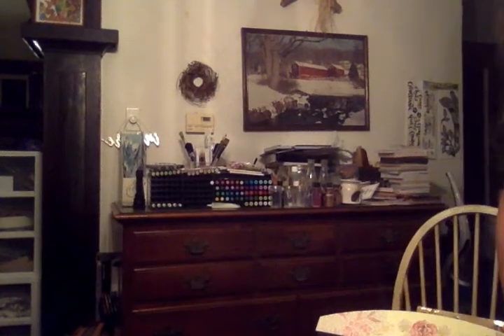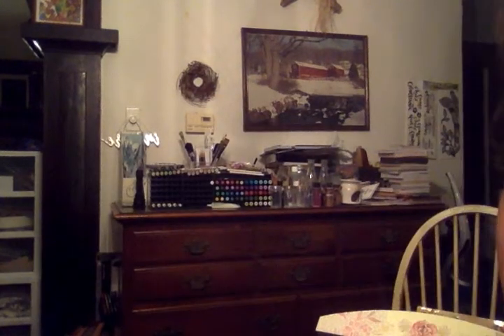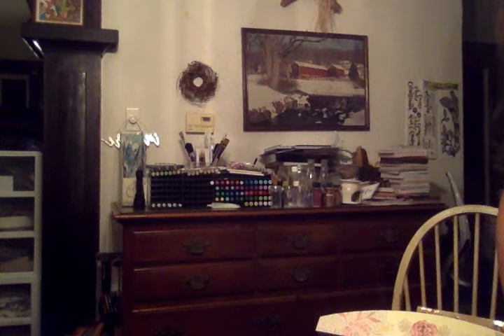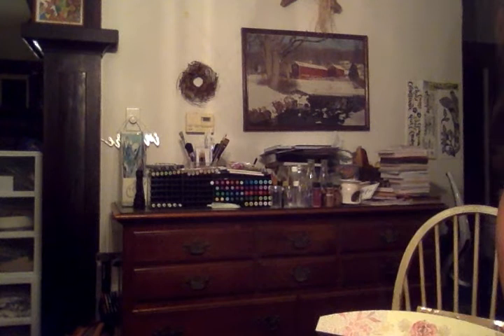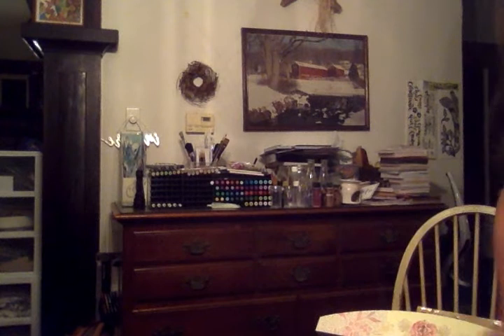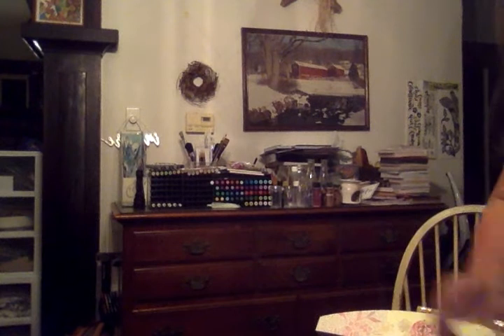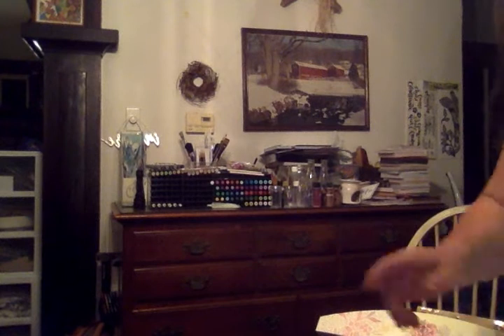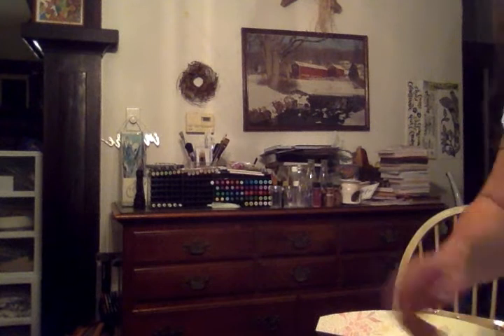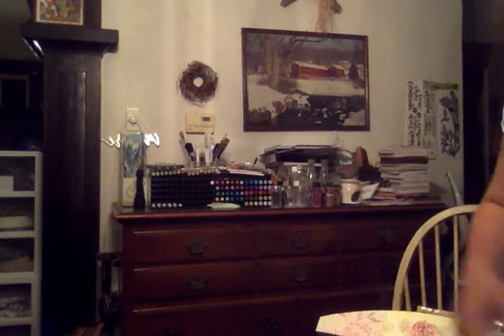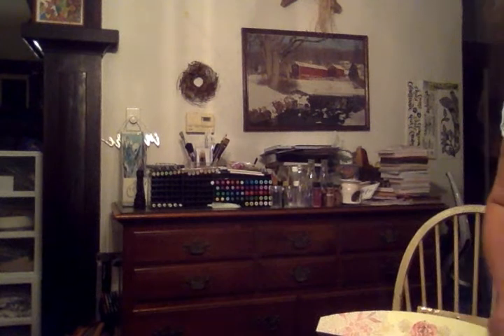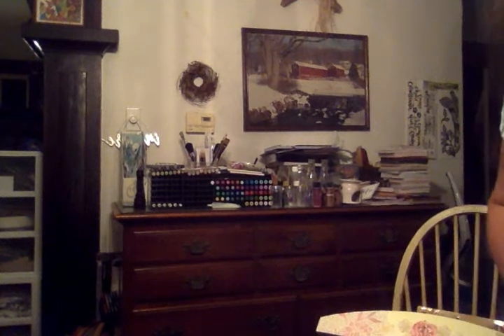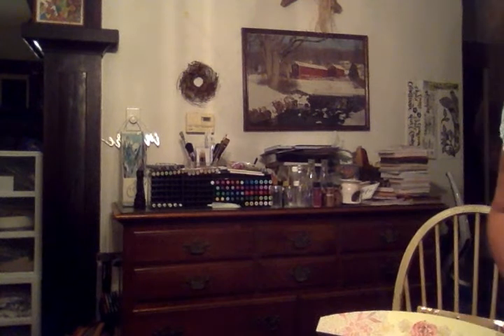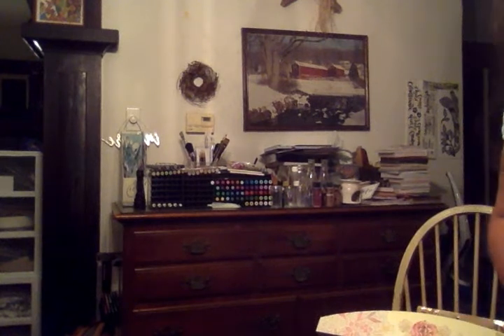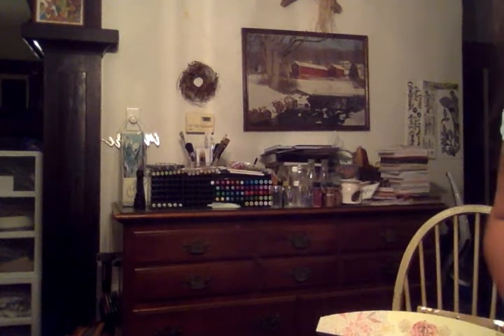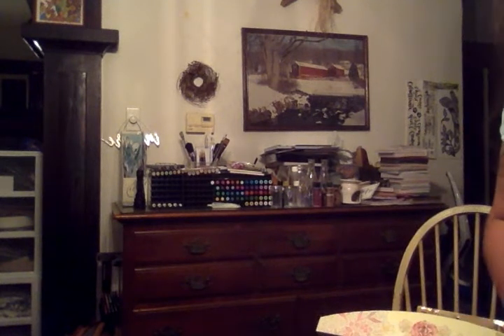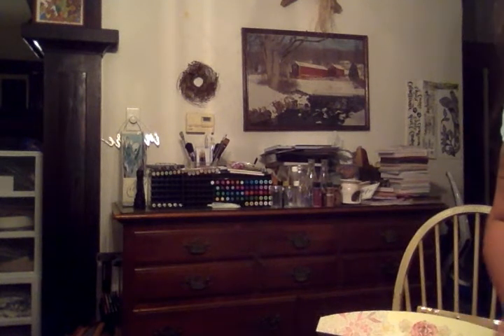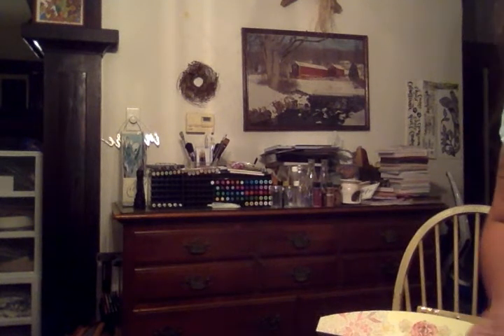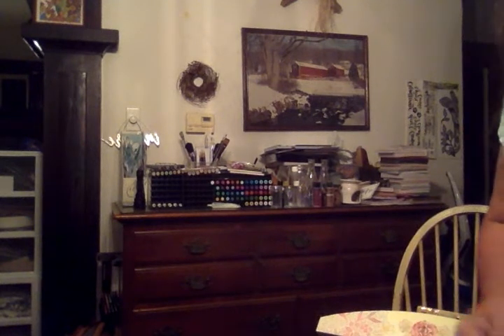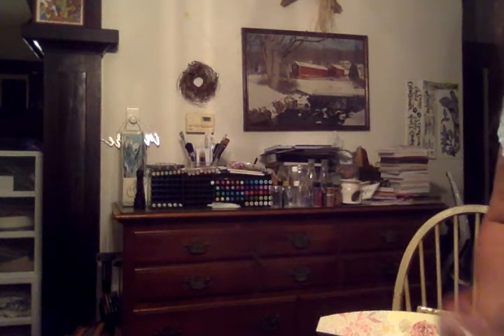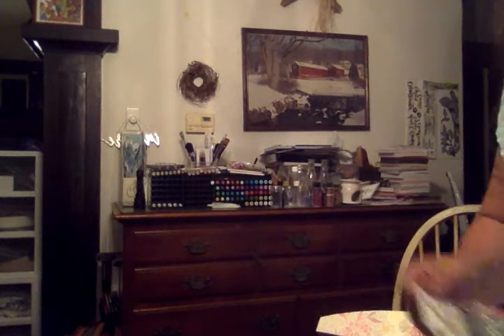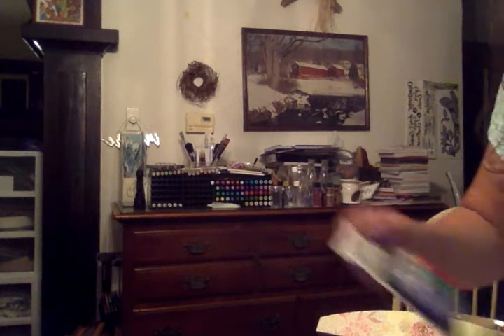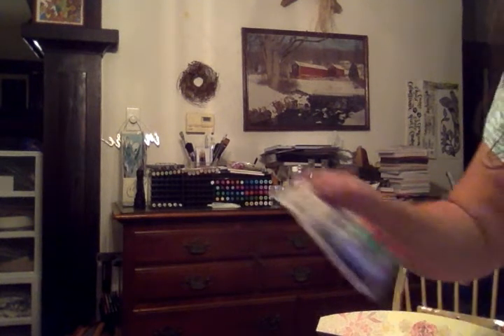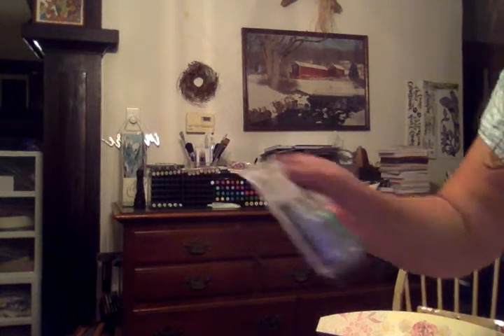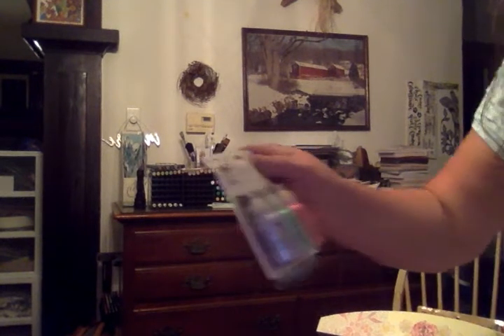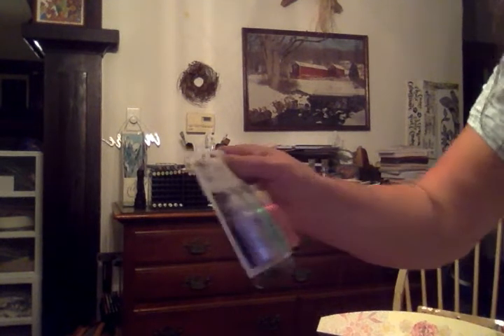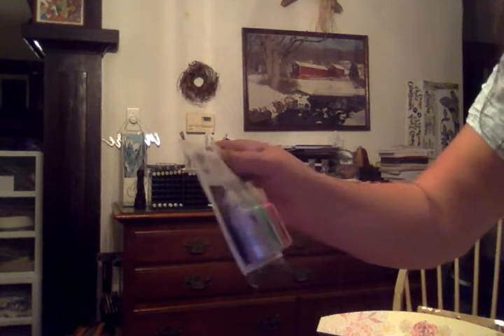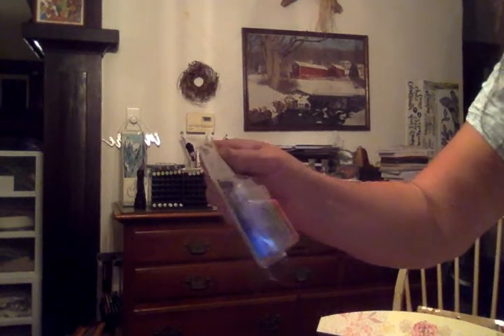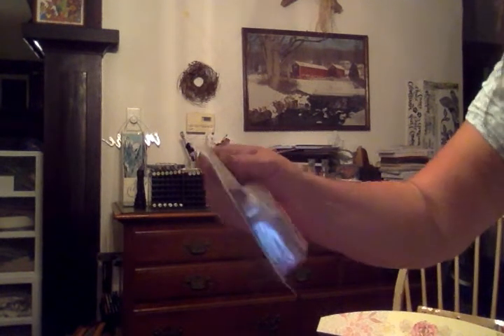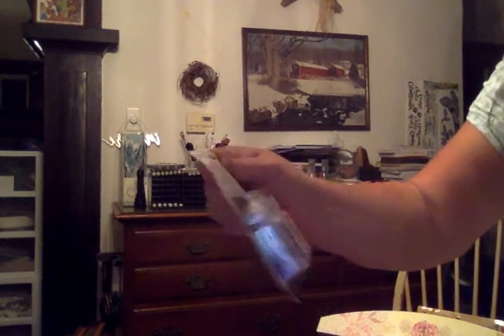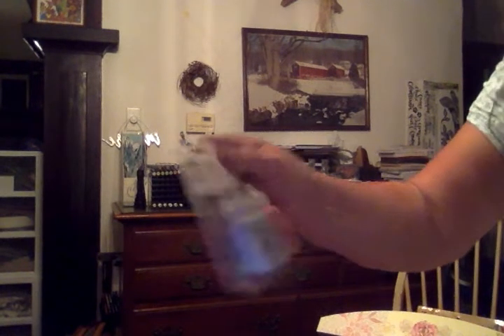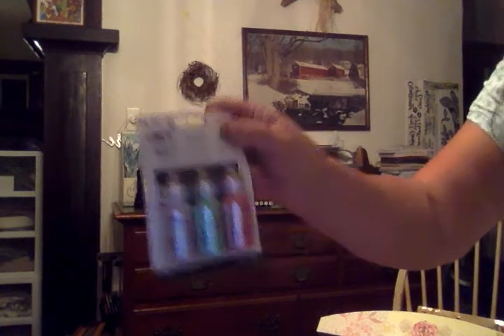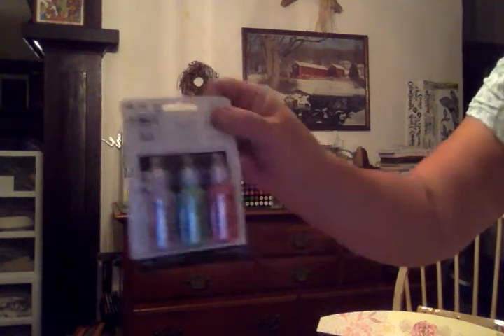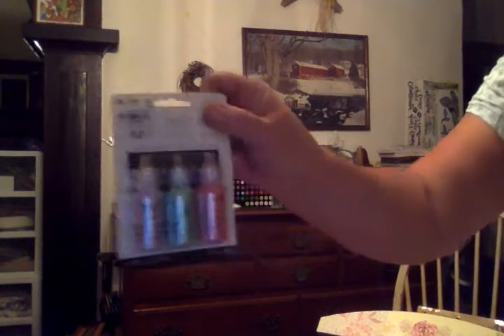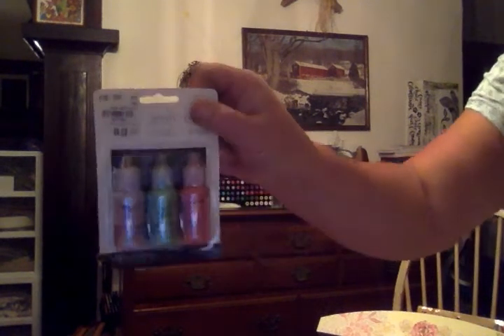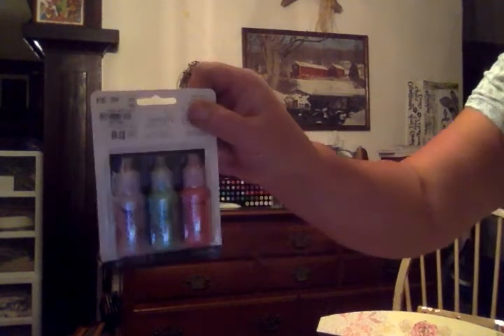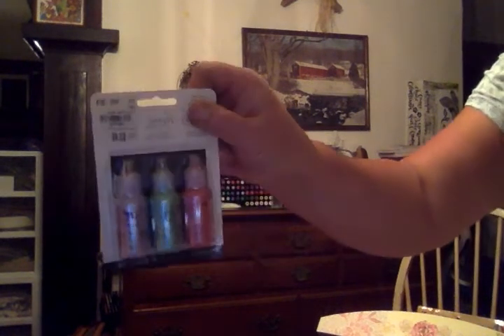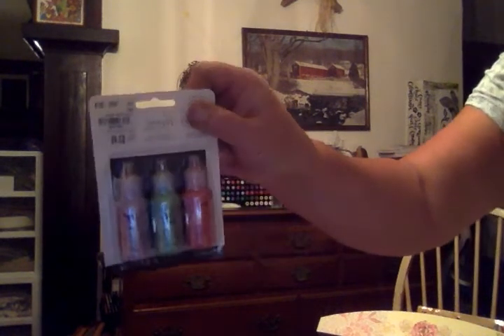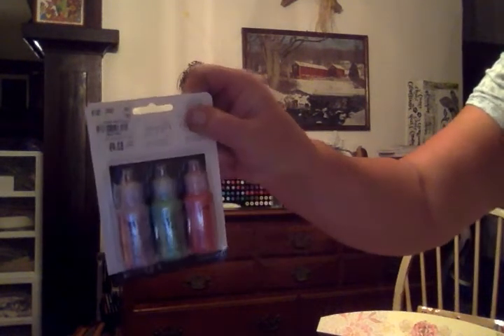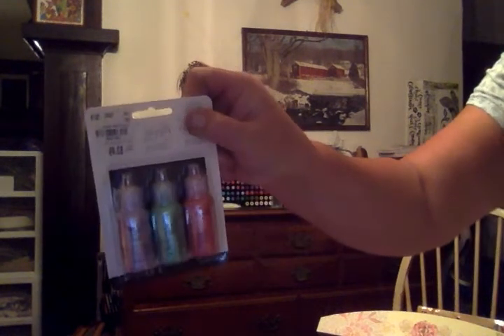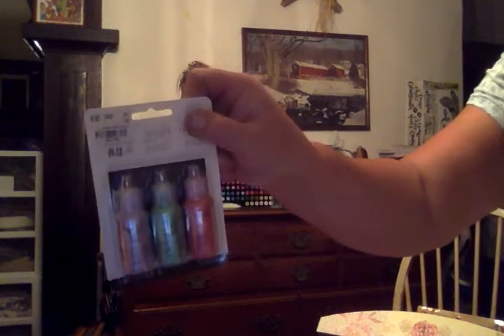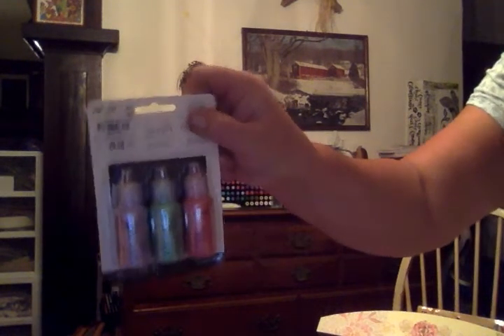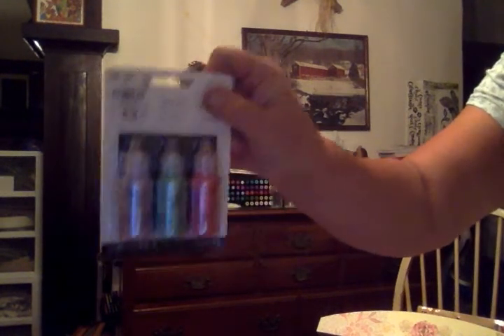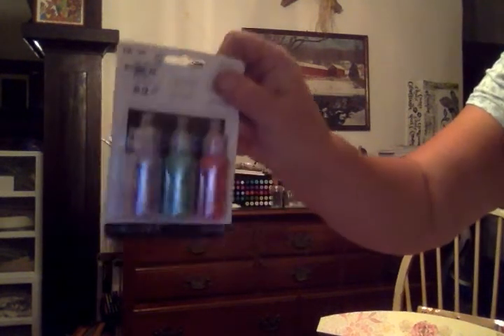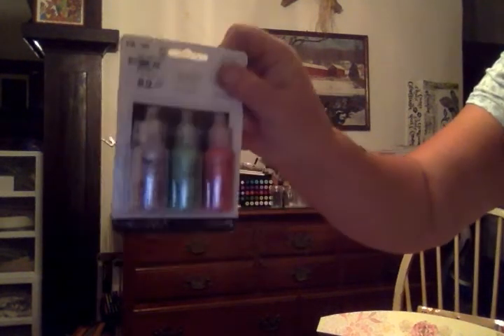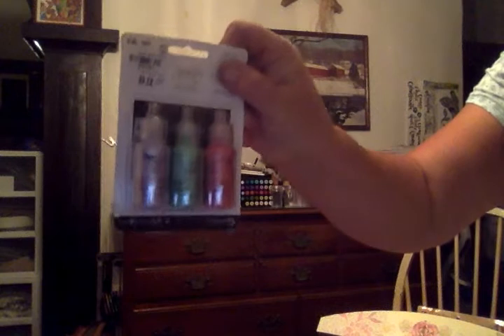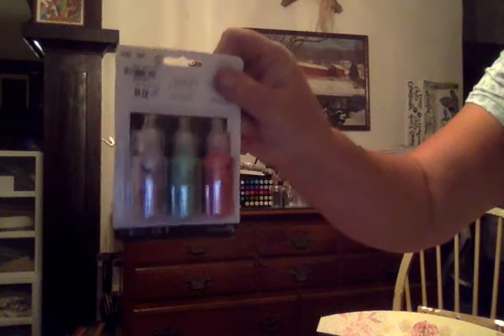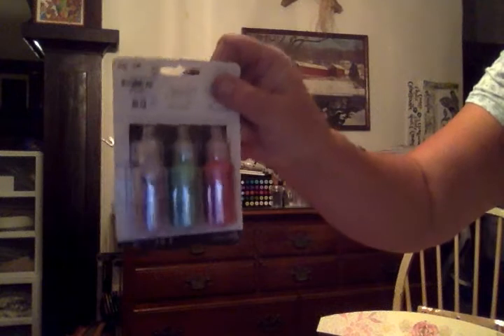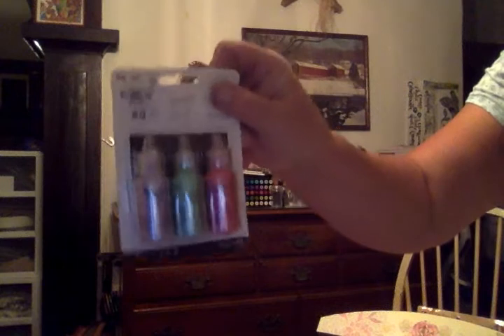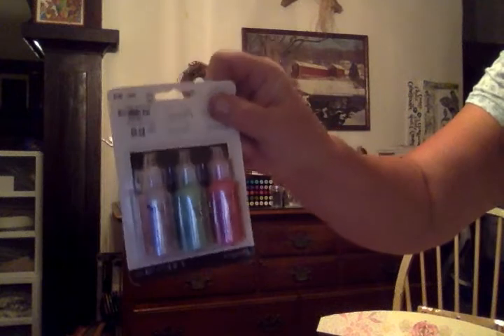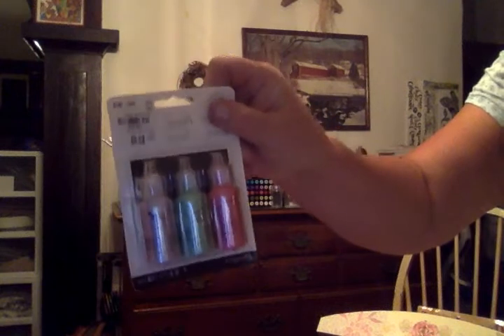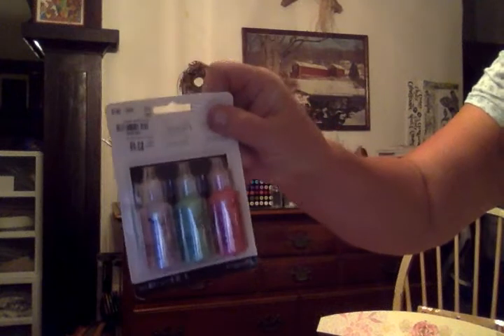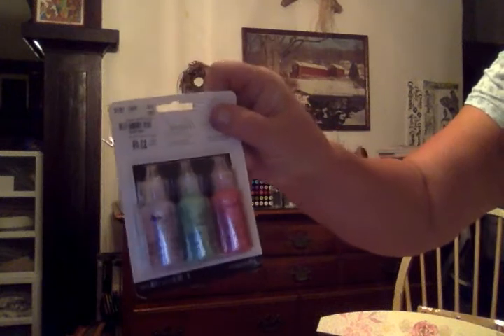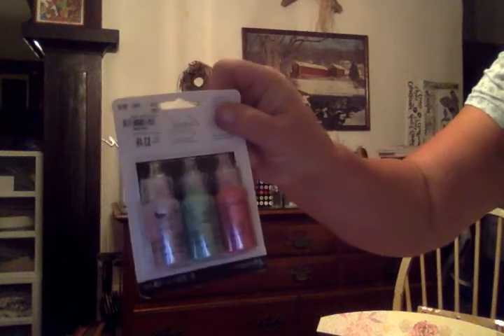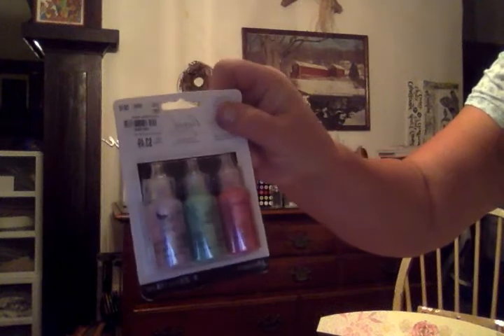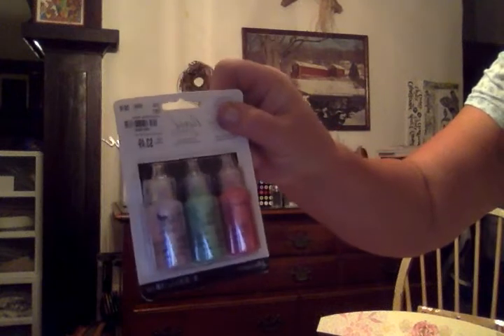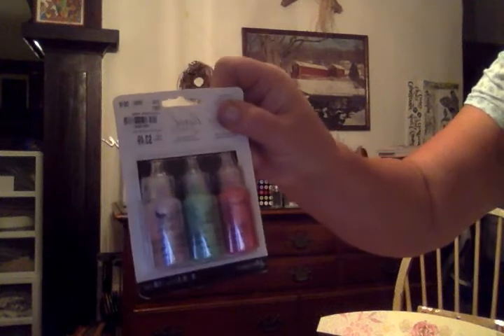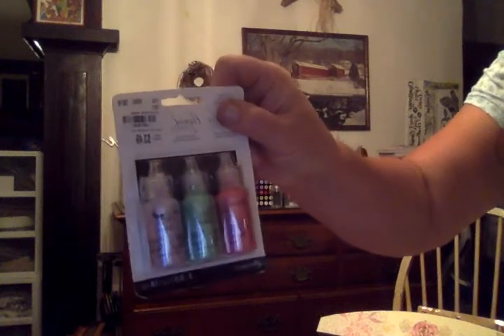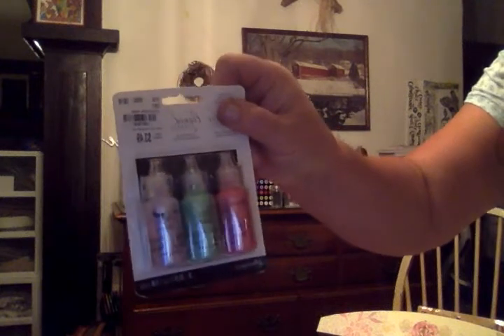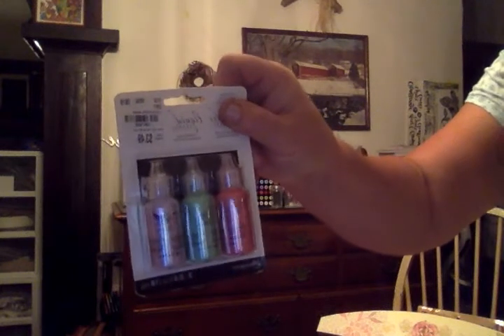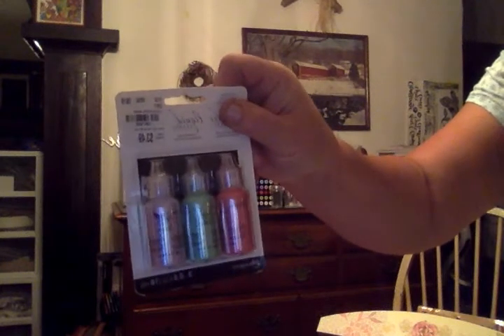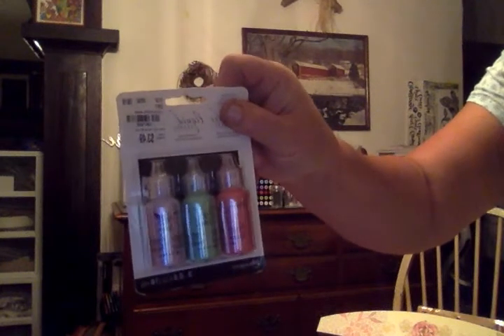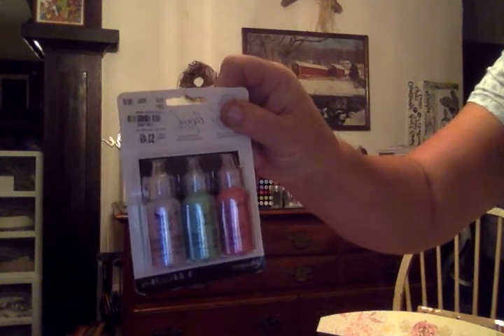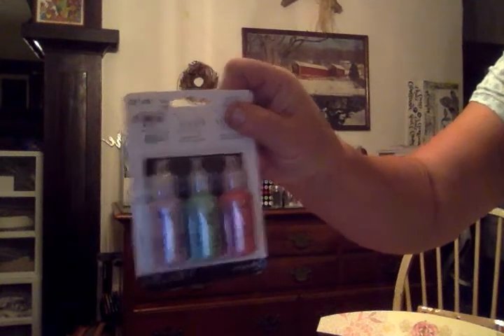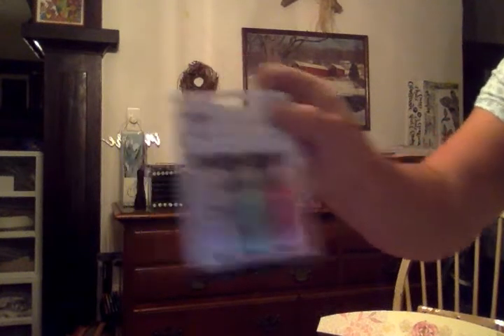And it was only ten bucks for all of those. These were $3.49 — they're the pearlized drops. $3.49 — that's a steal.